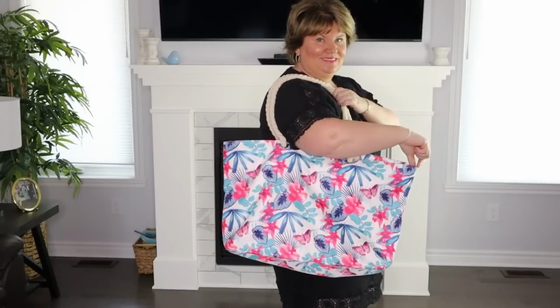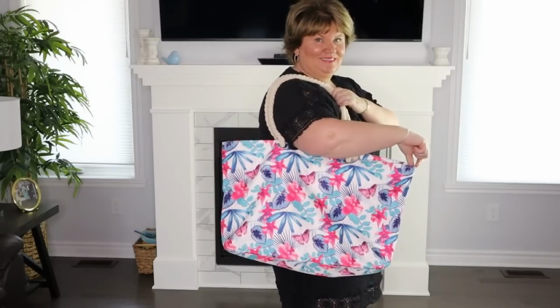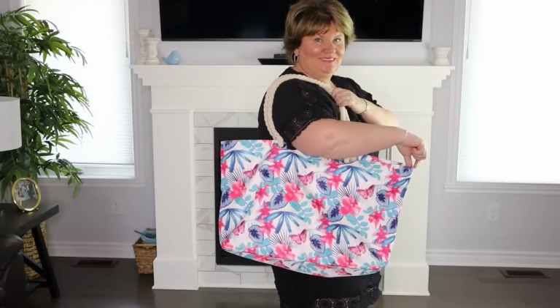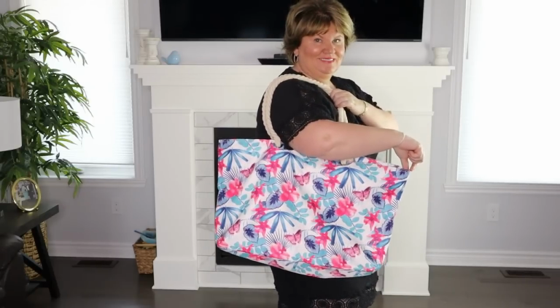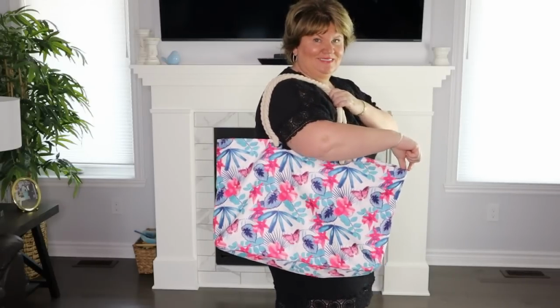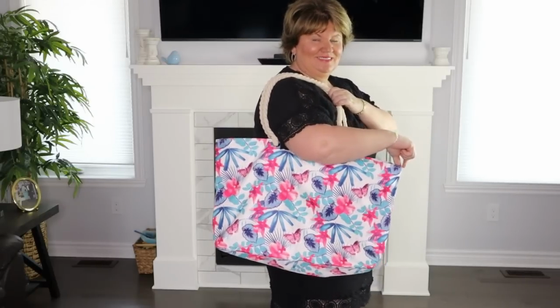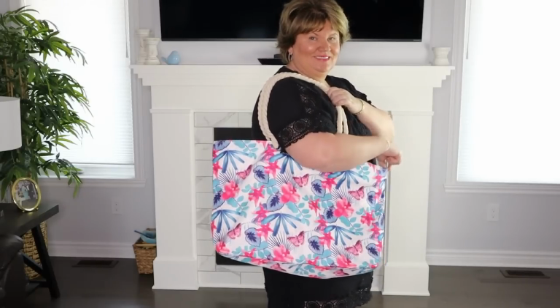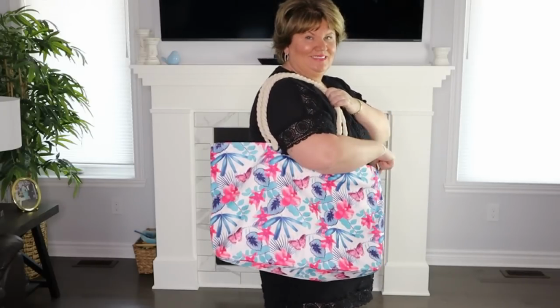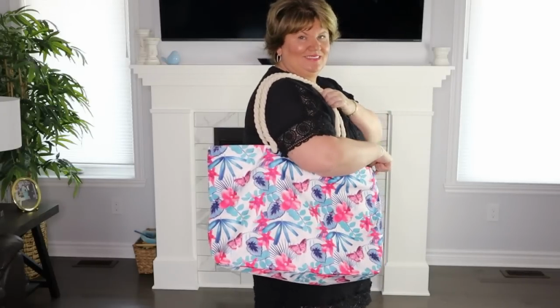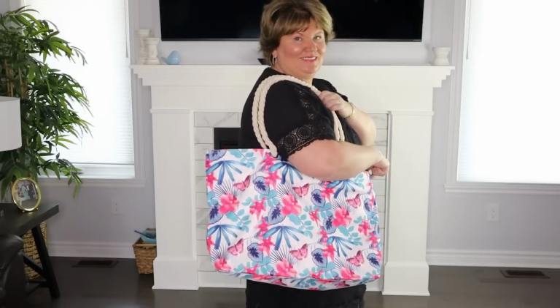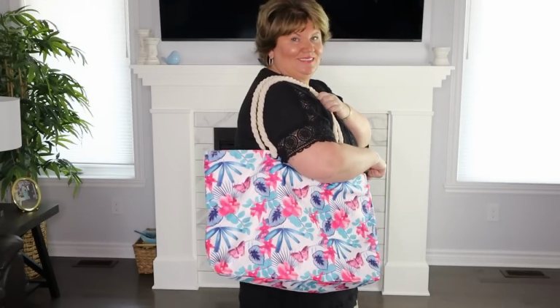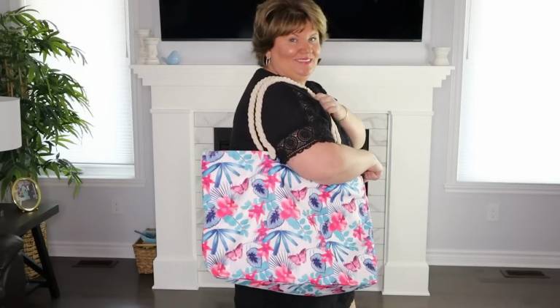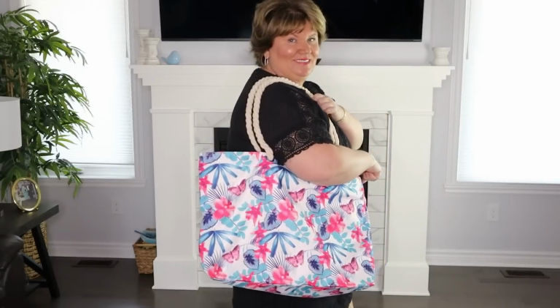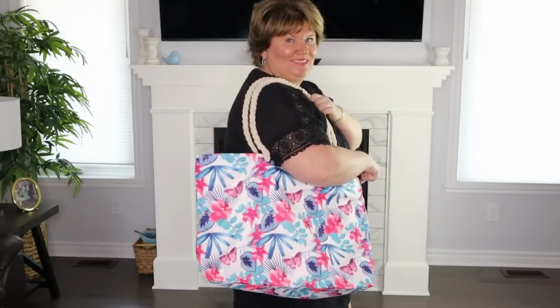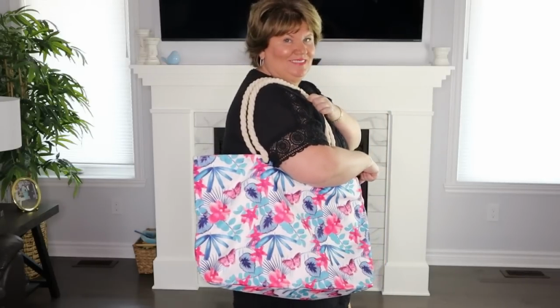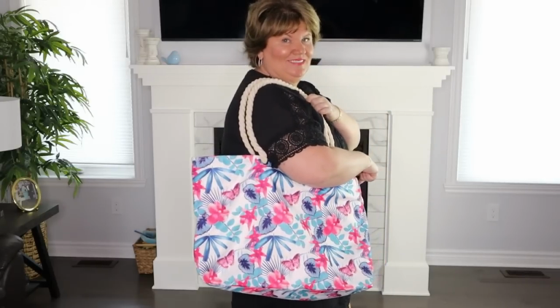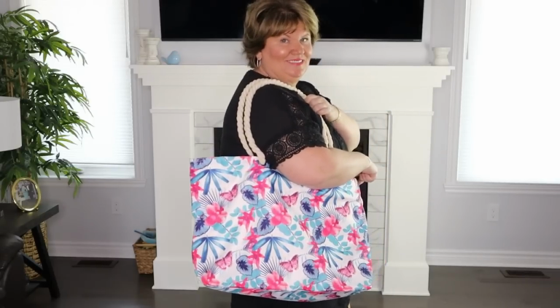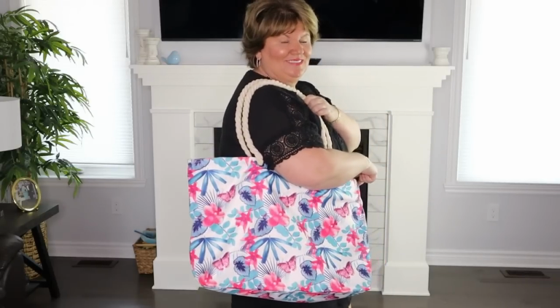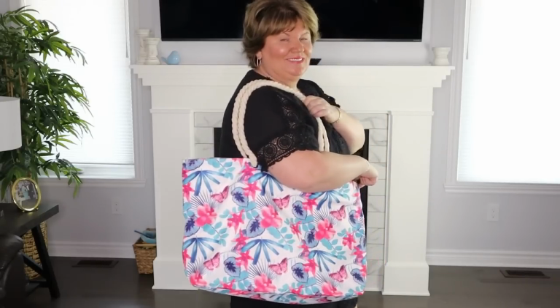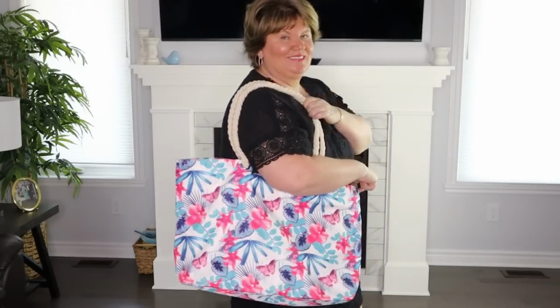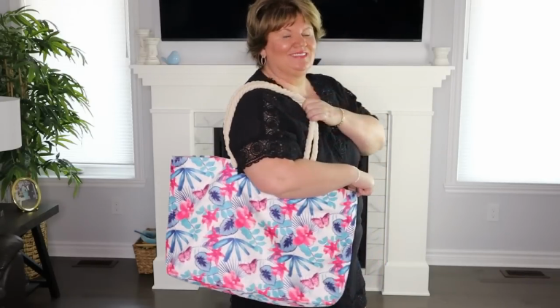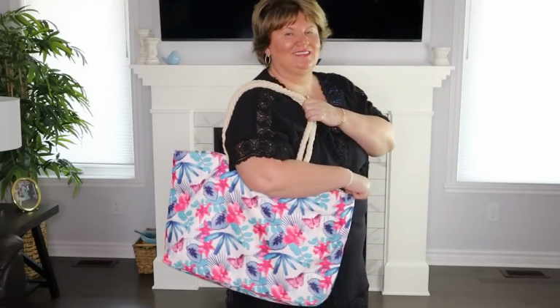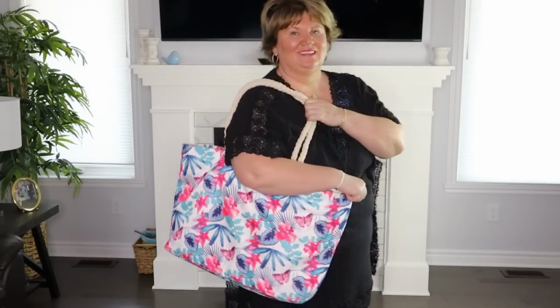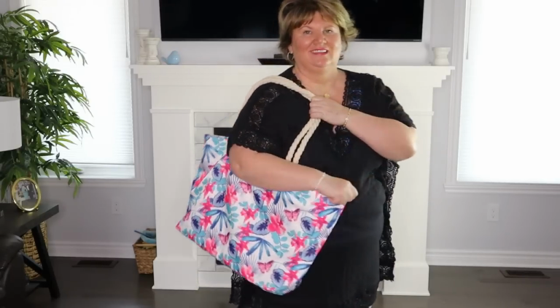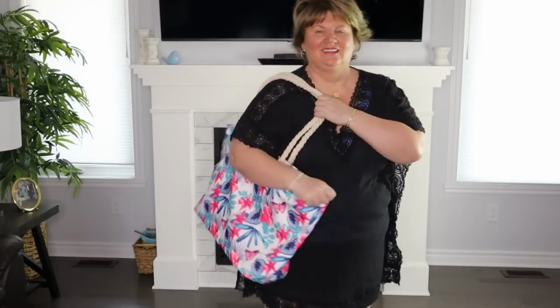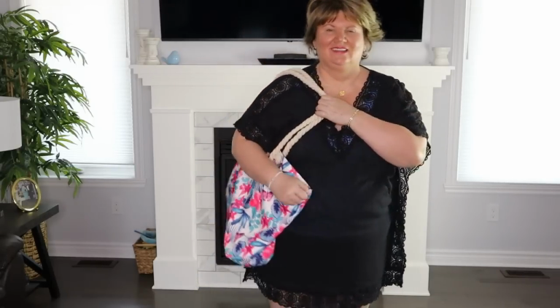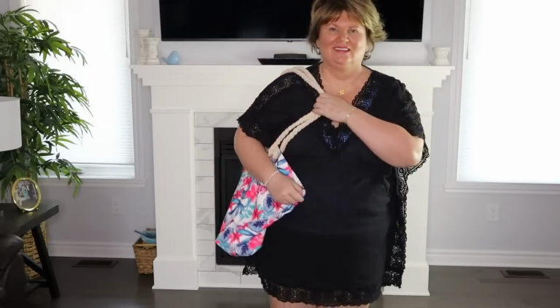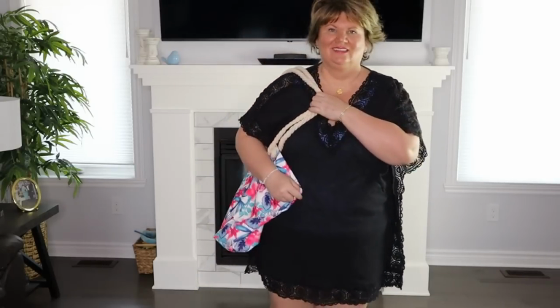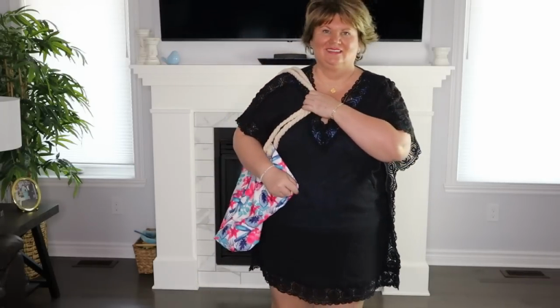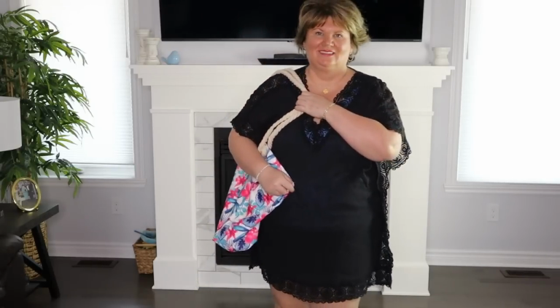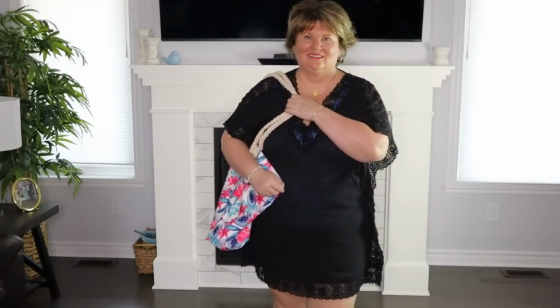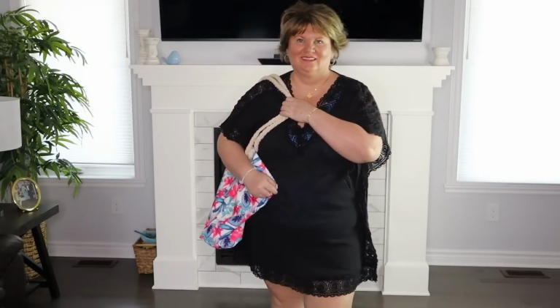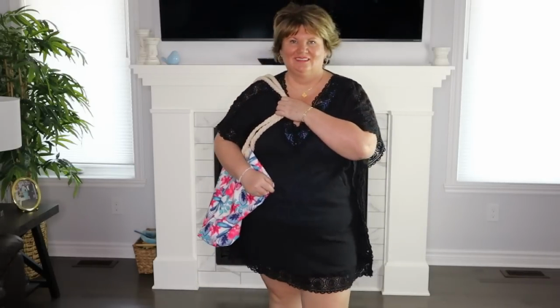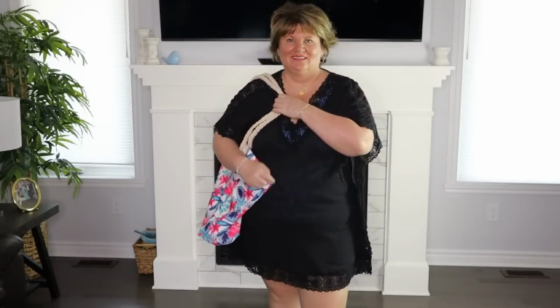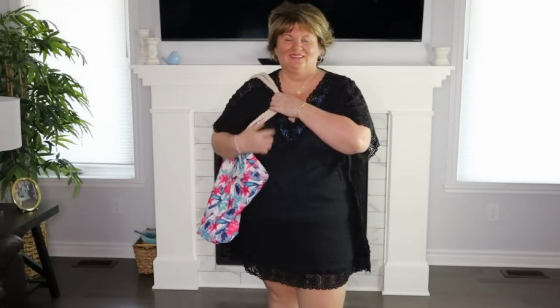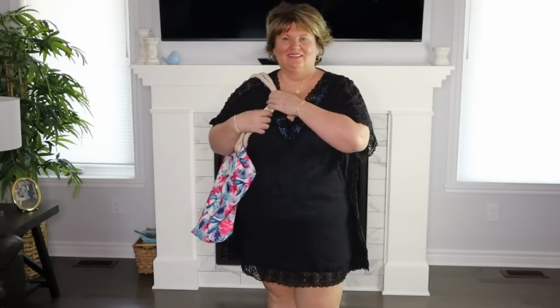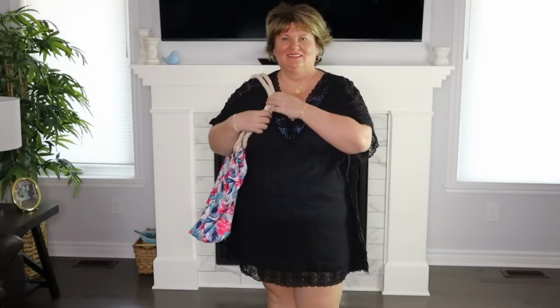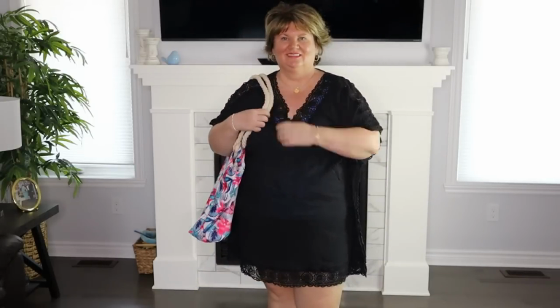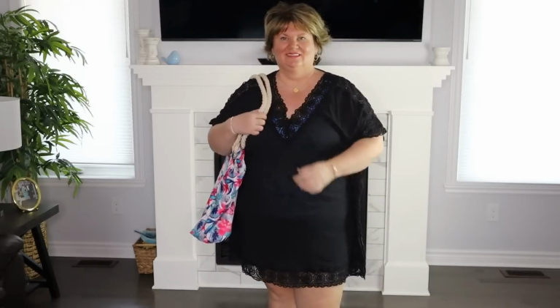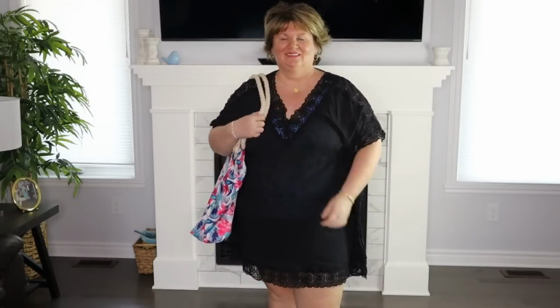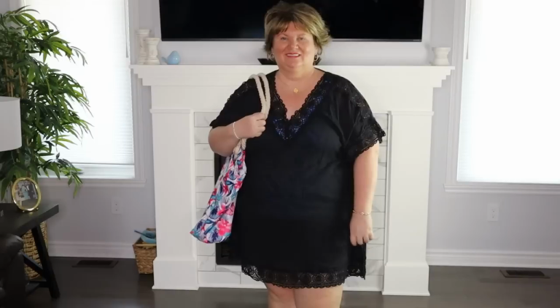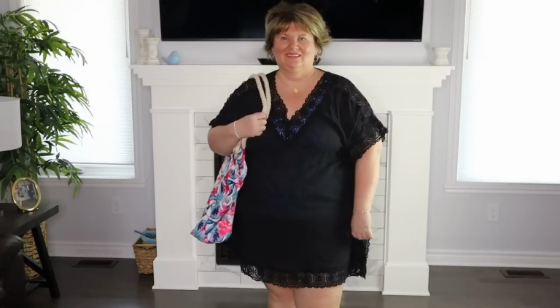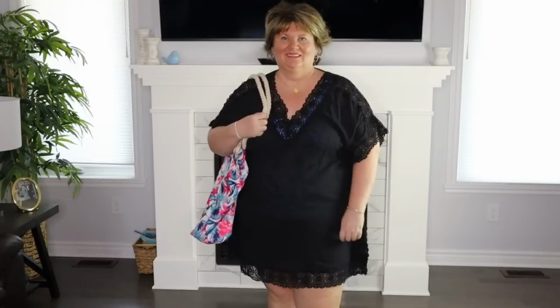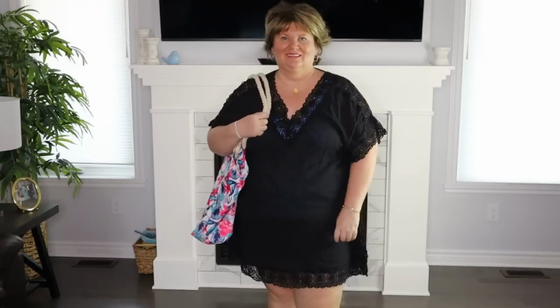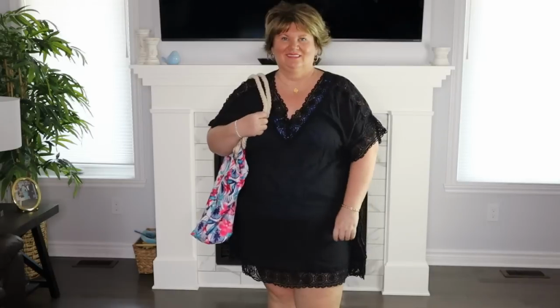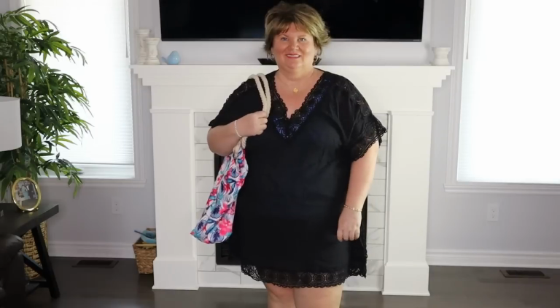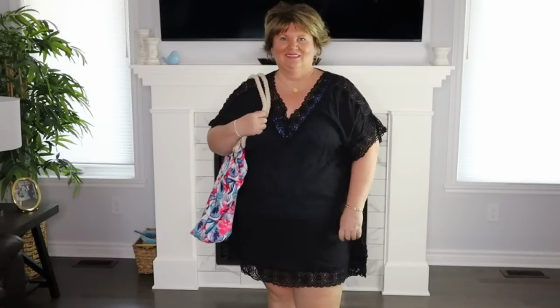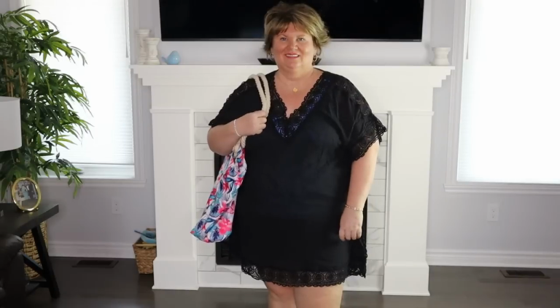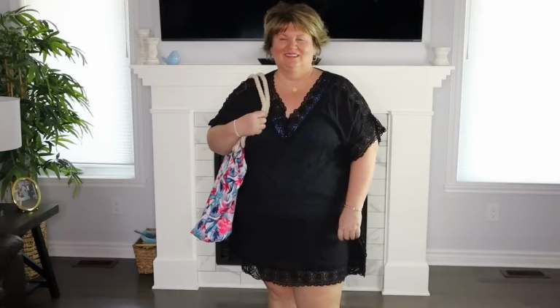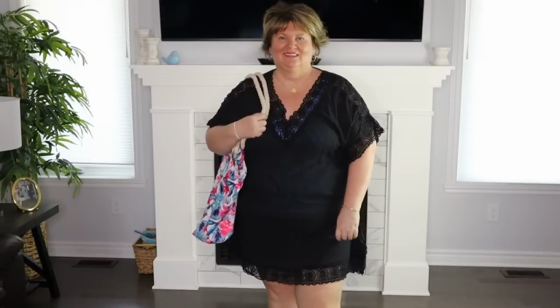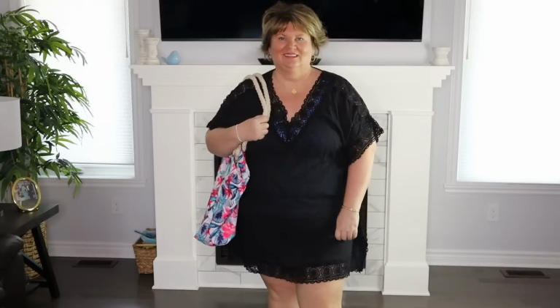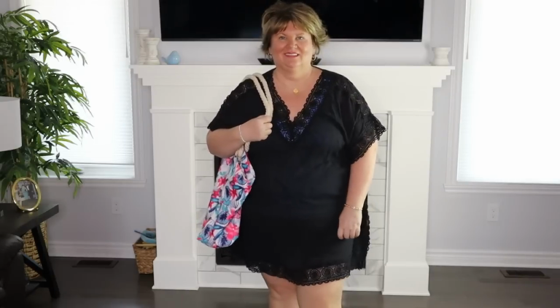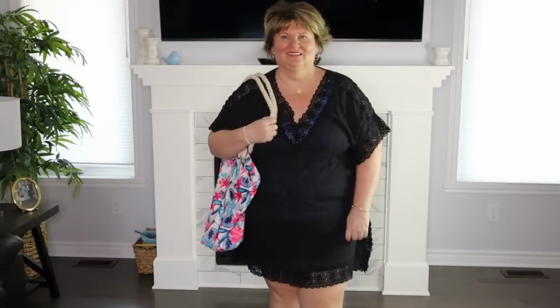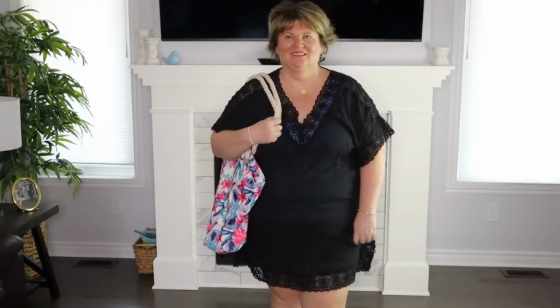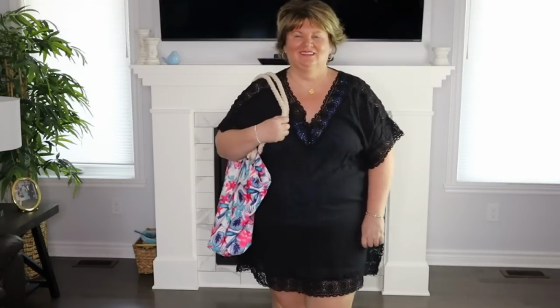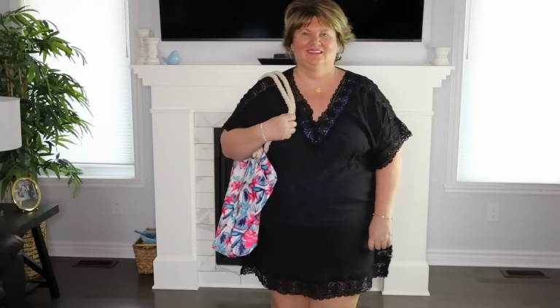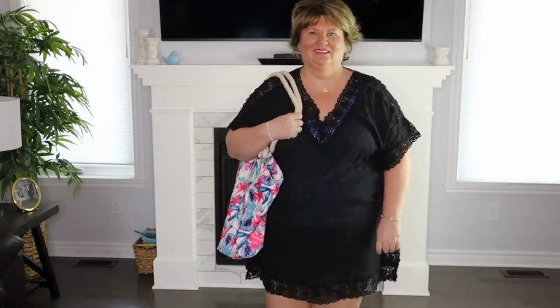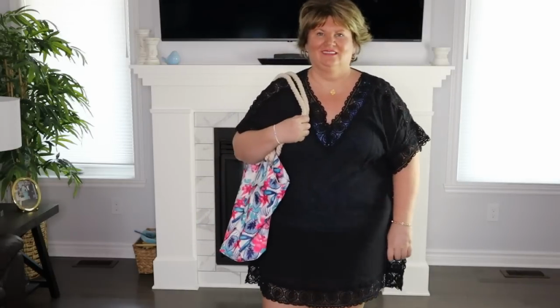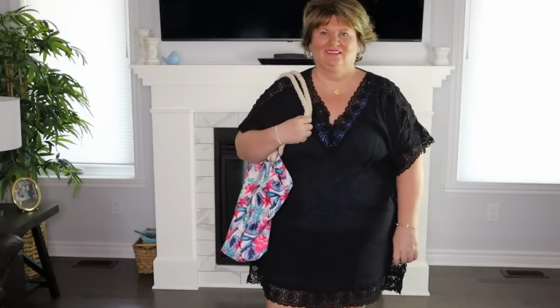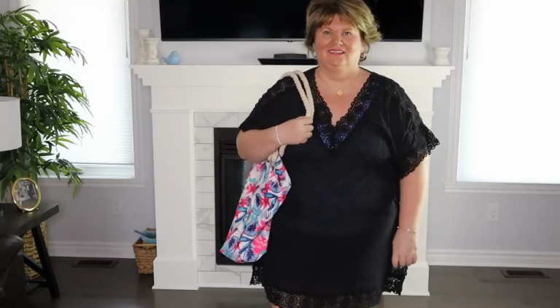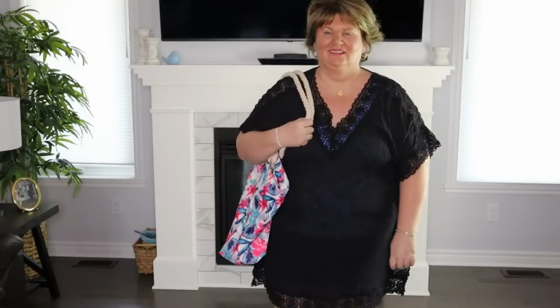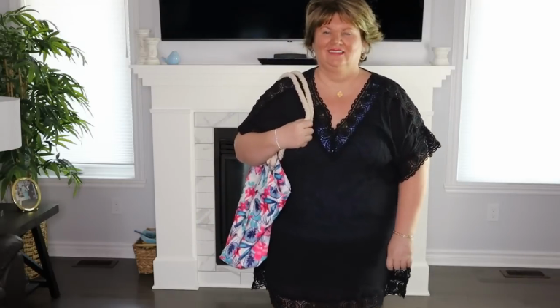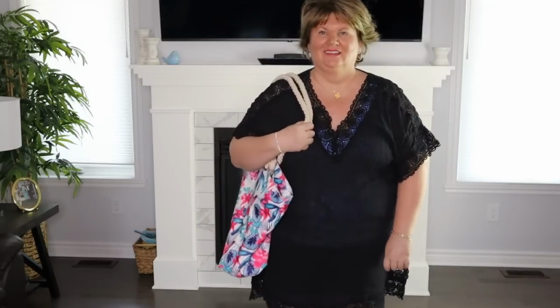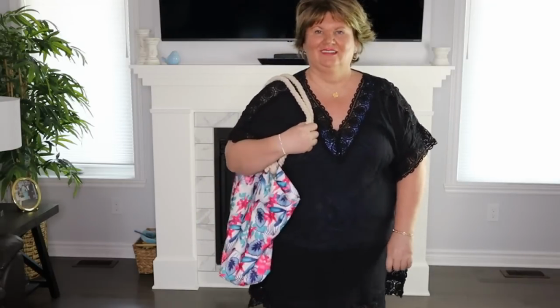Be sure to look out for my 'how to pack a carry-on for Maui for eight days' video coming up in the next few weeks.